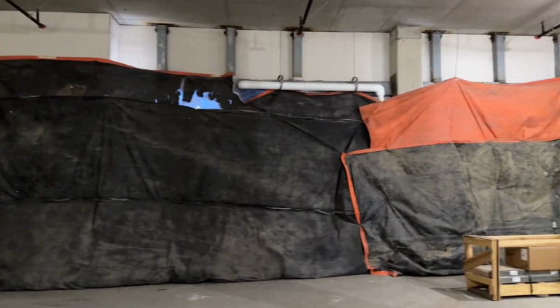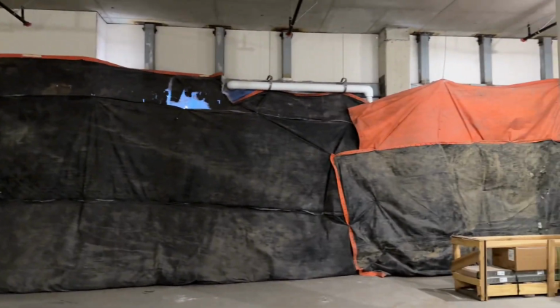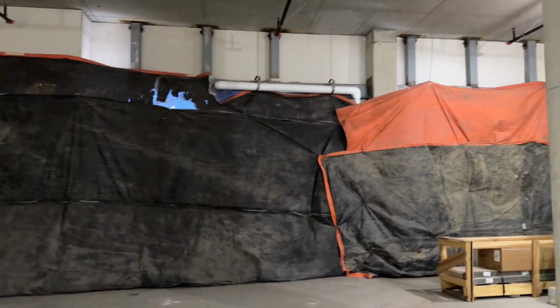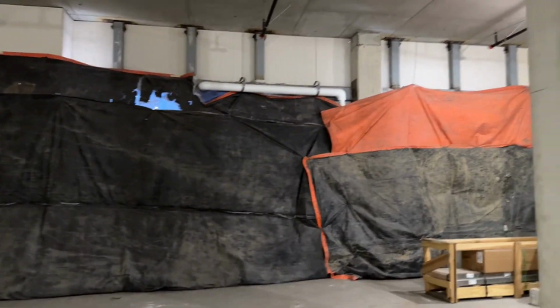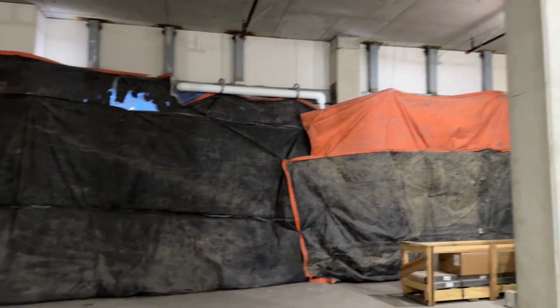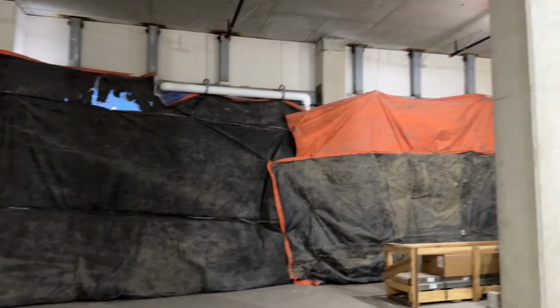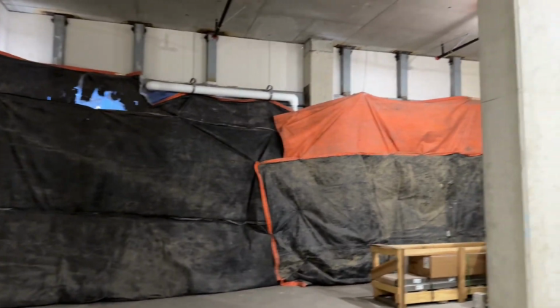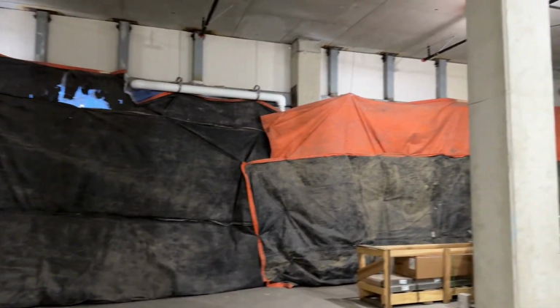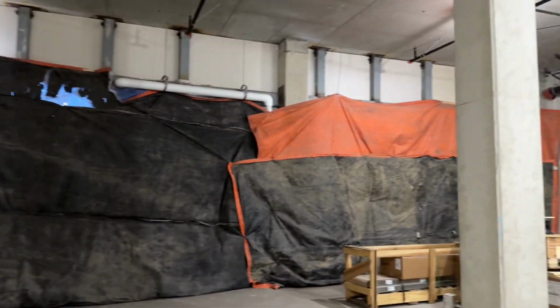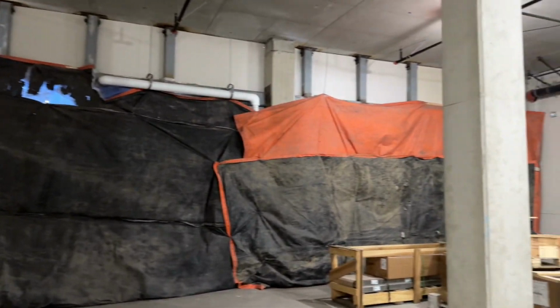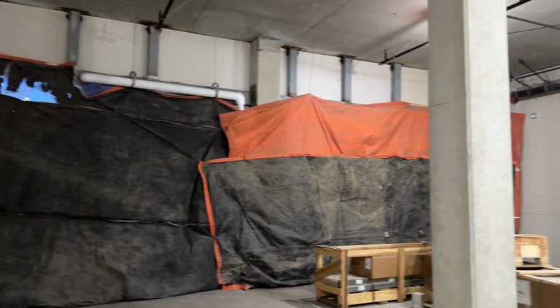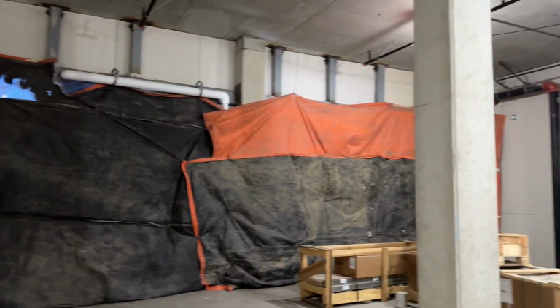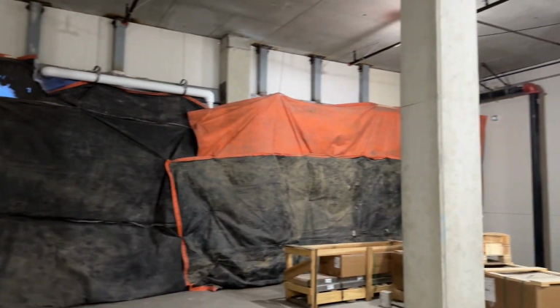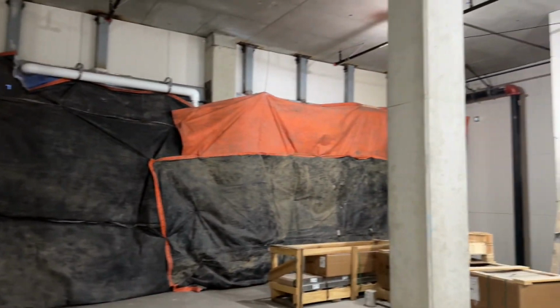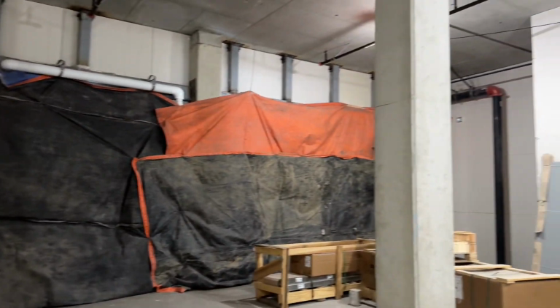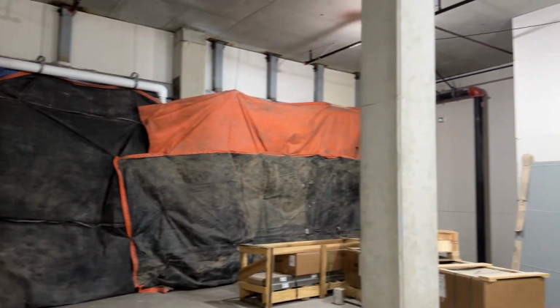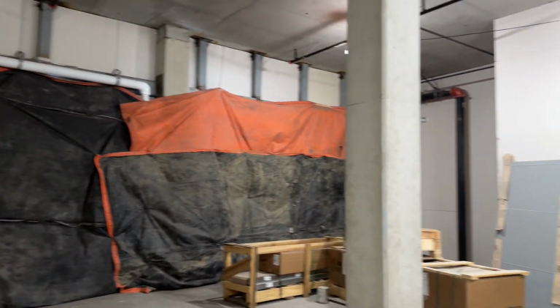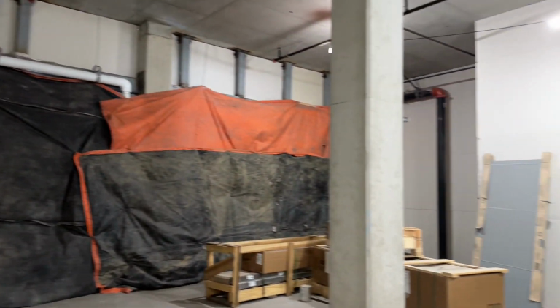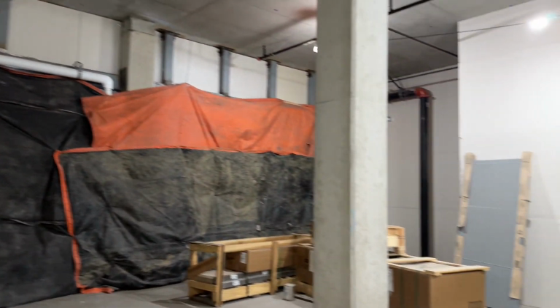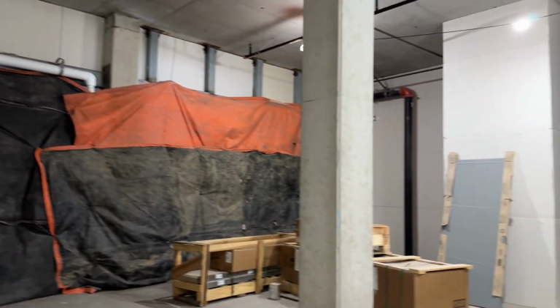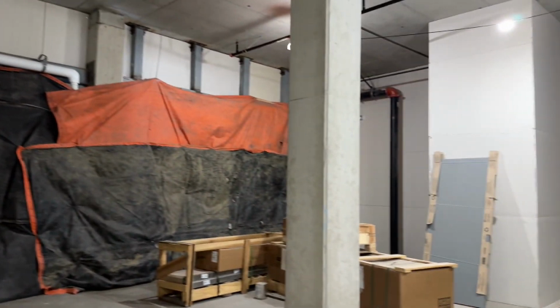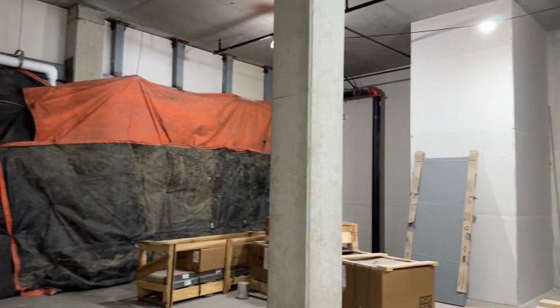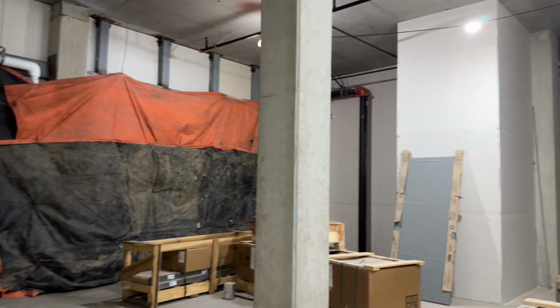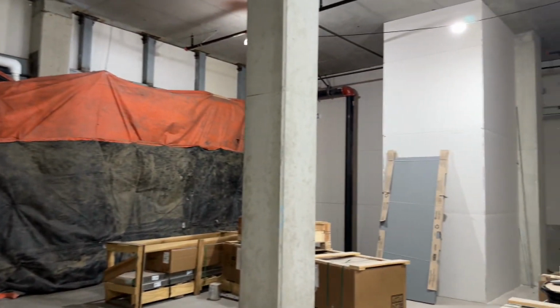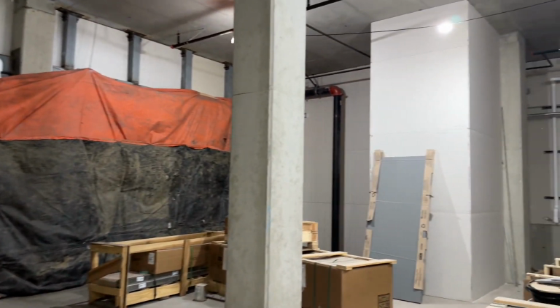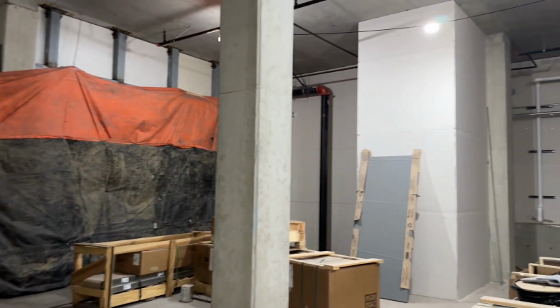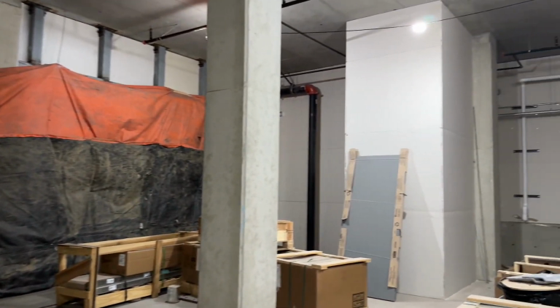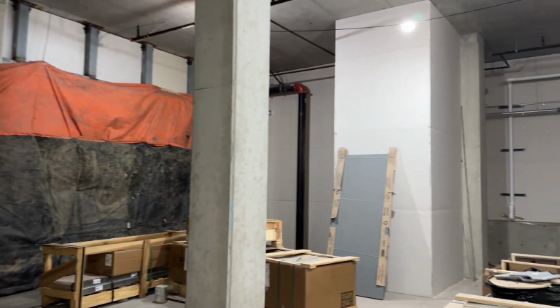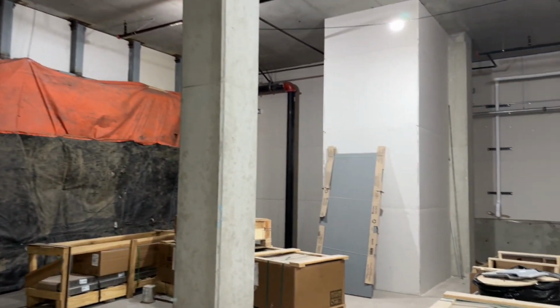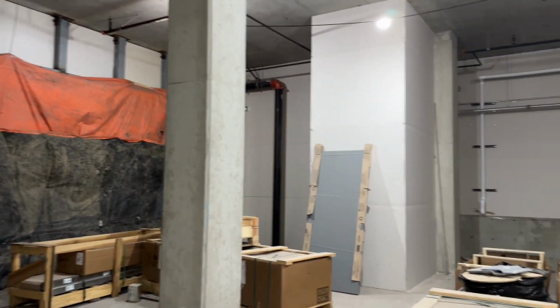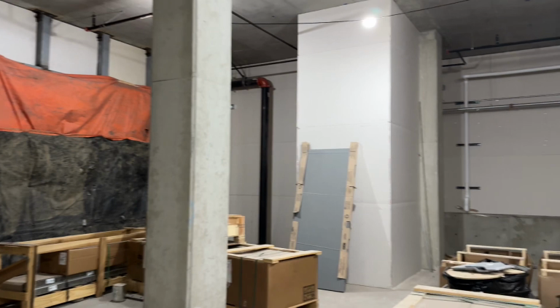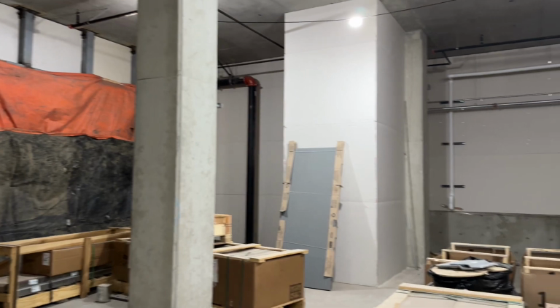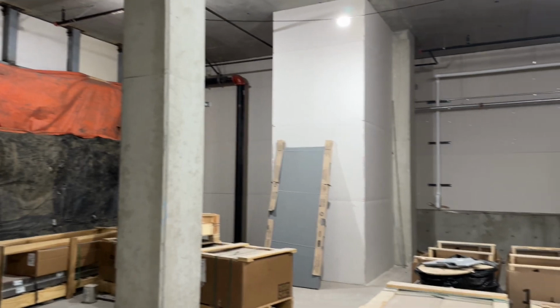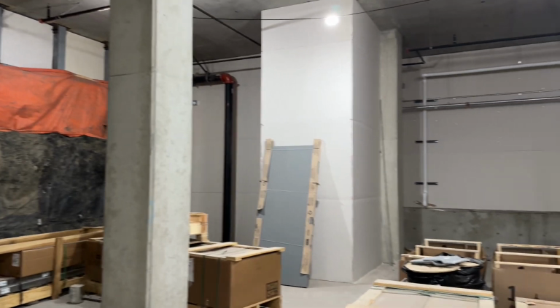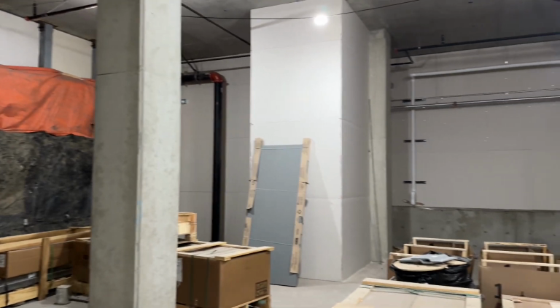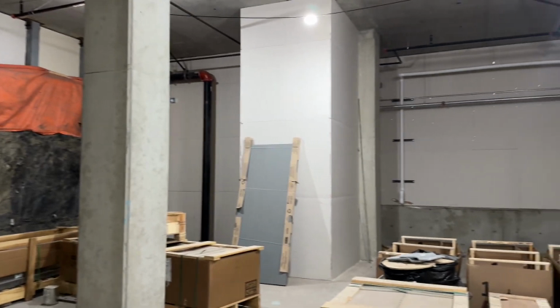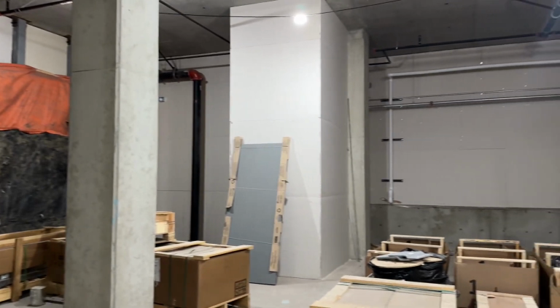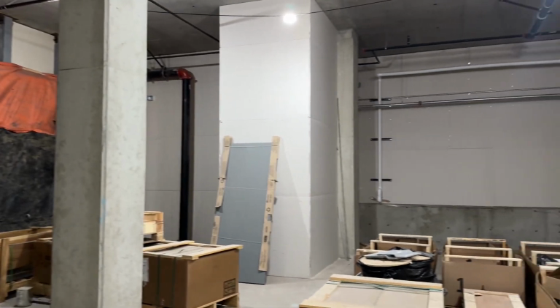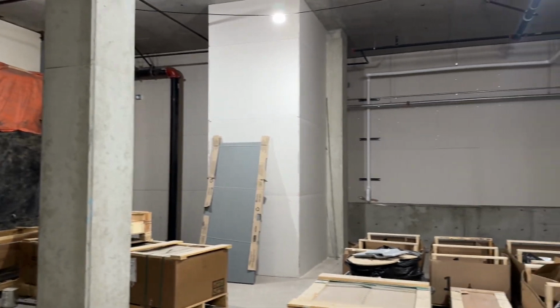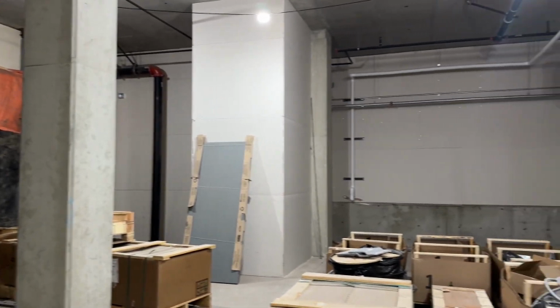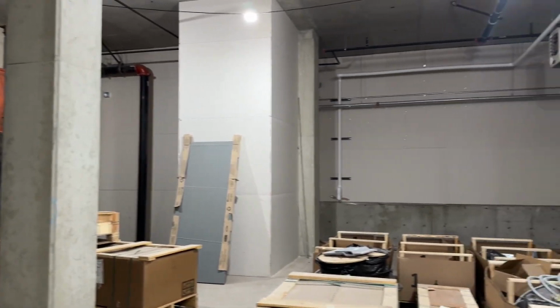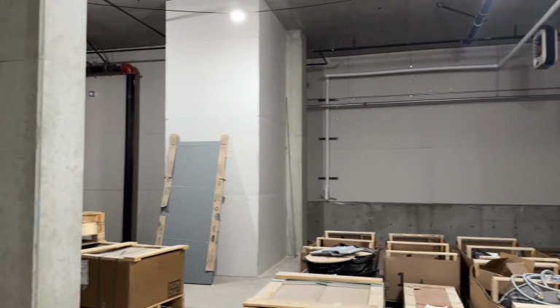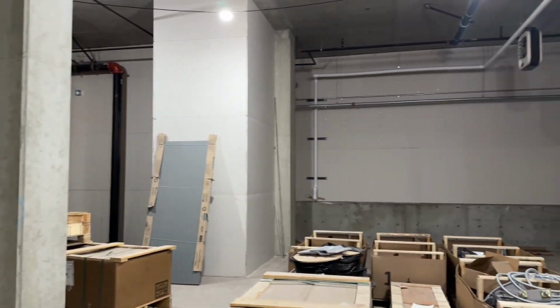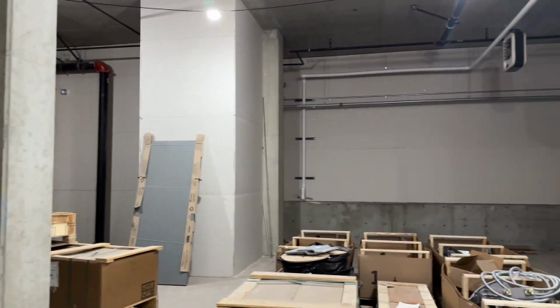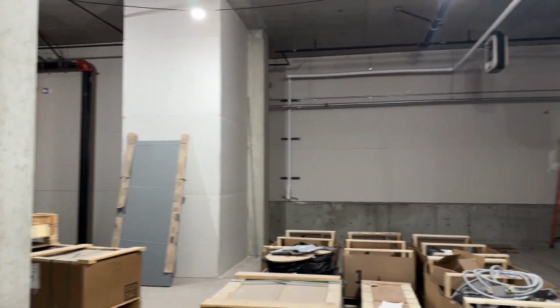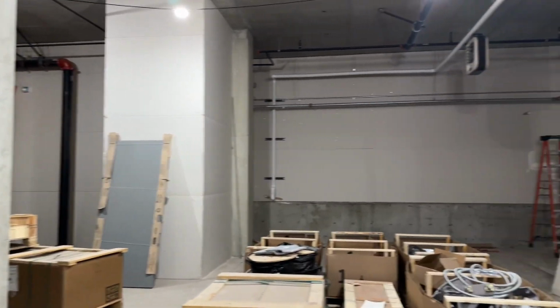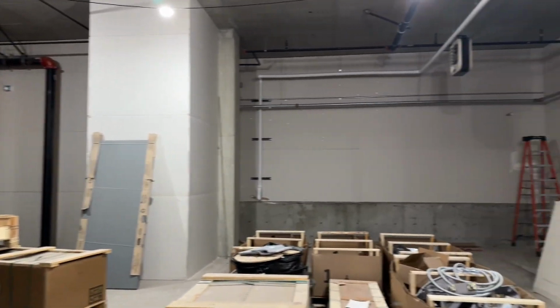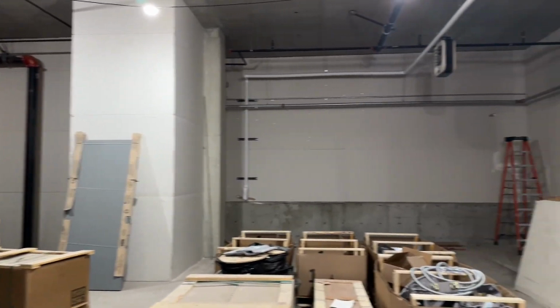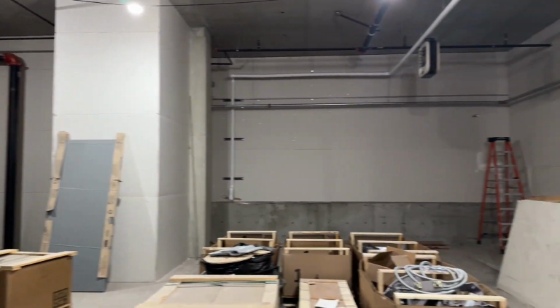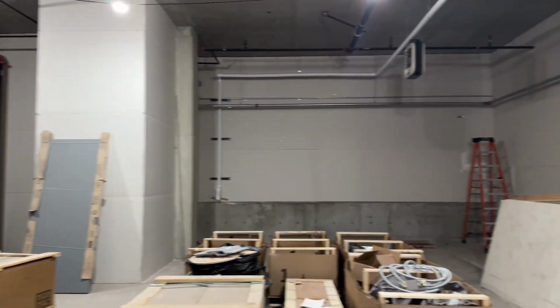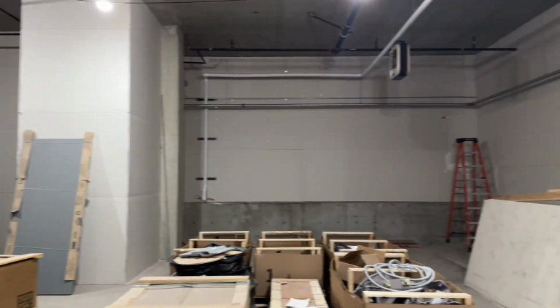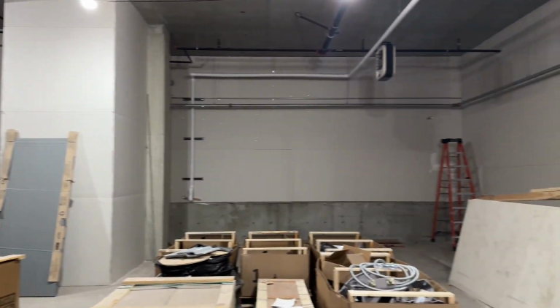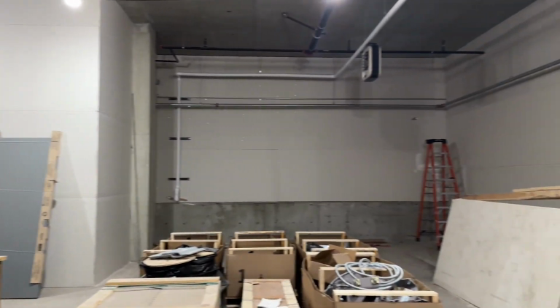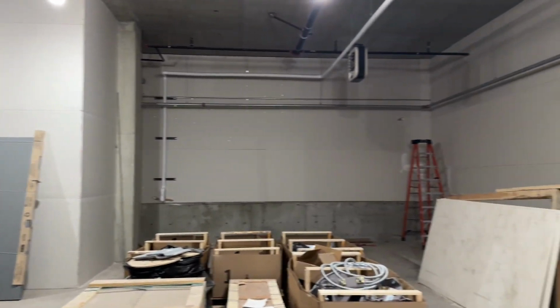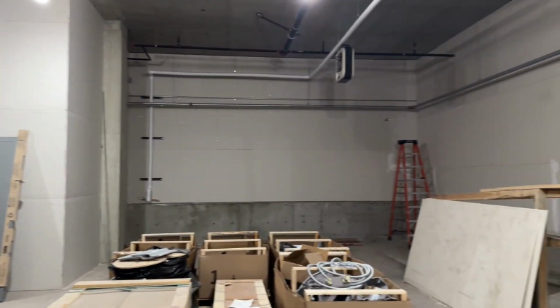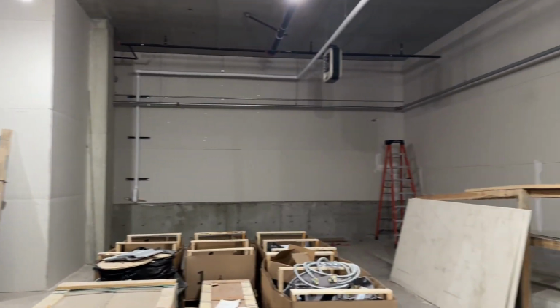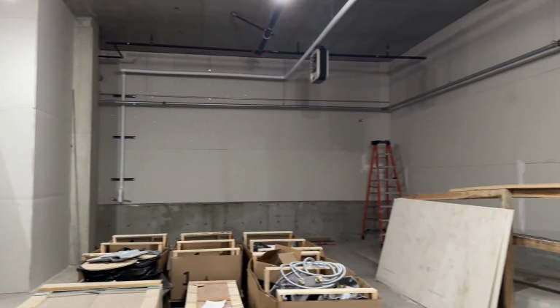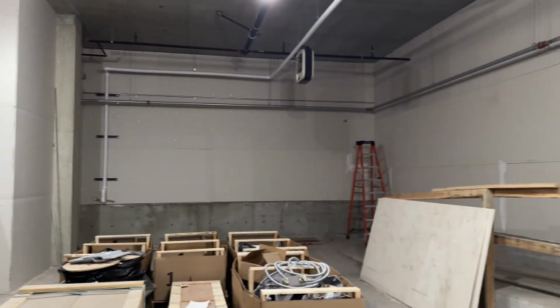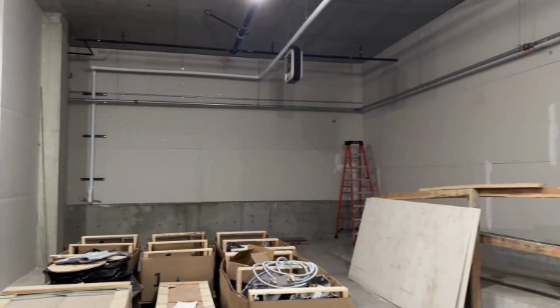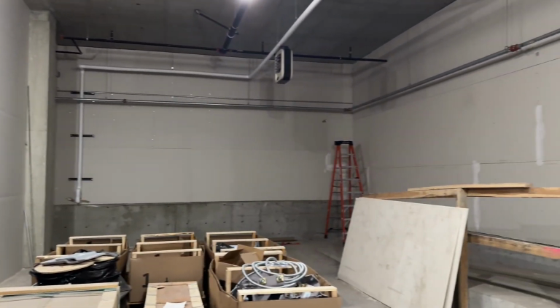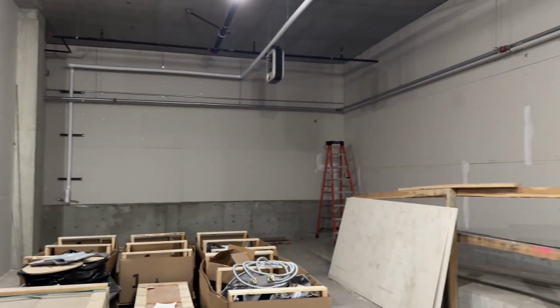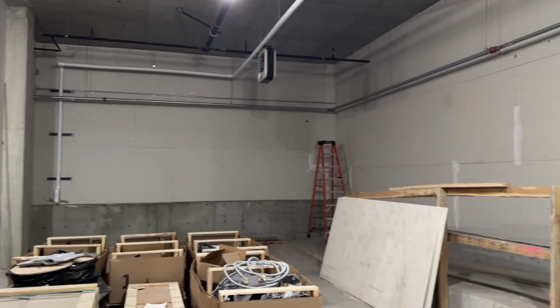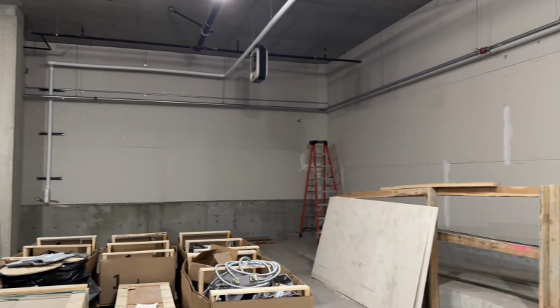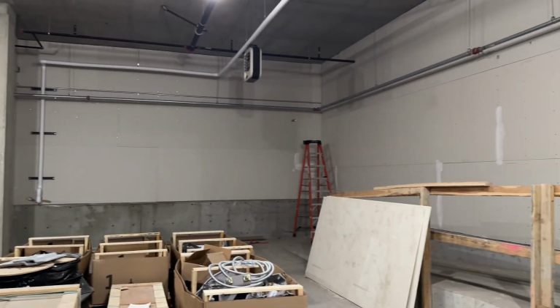These will all be windows. This is the actual space in here — the 1,800 square feet. It's very spacious.